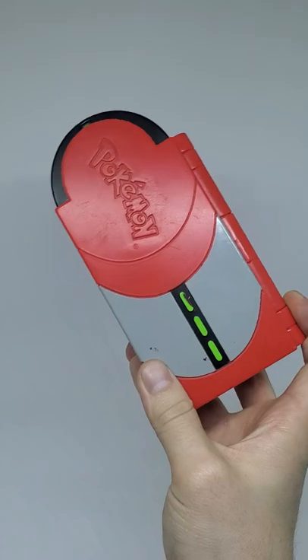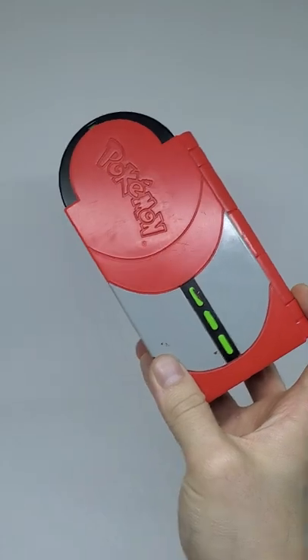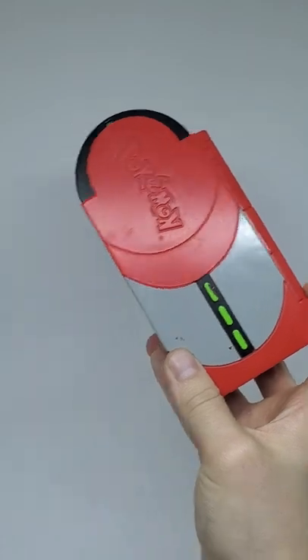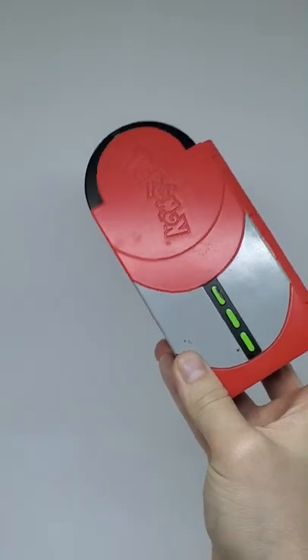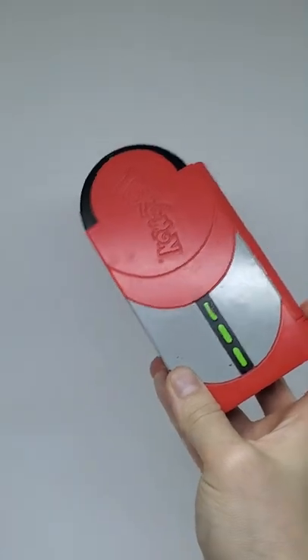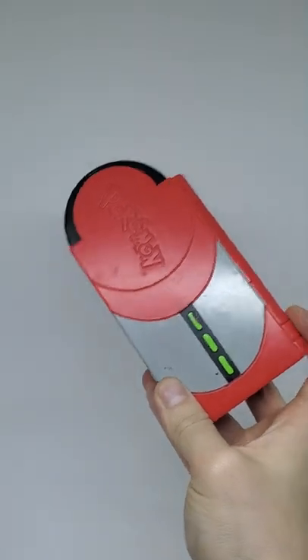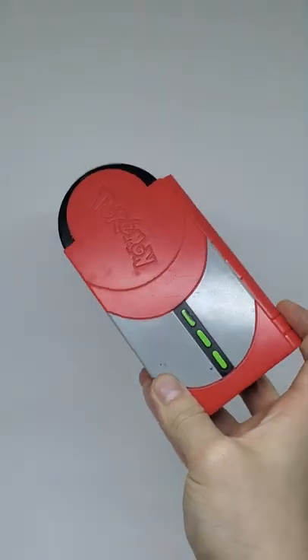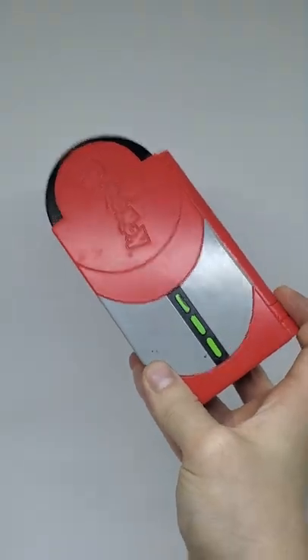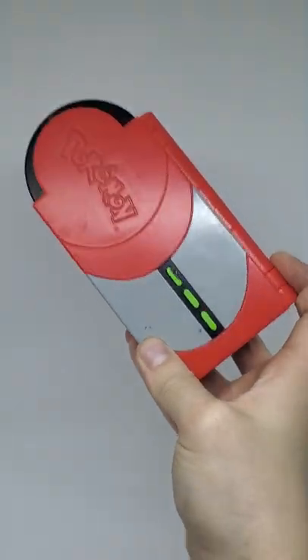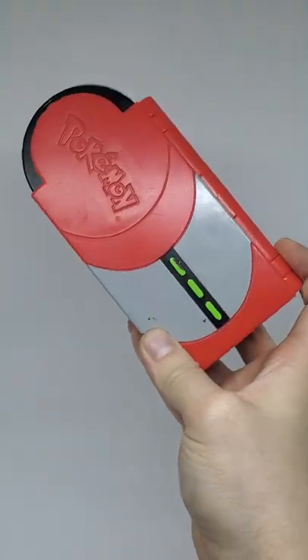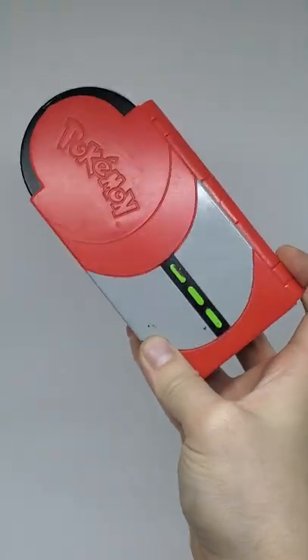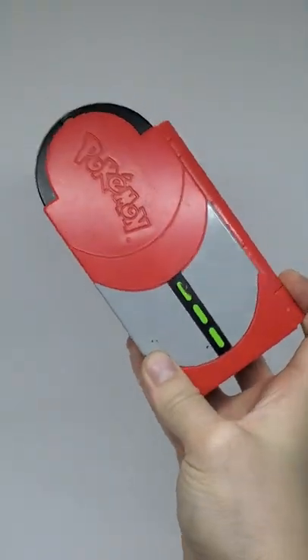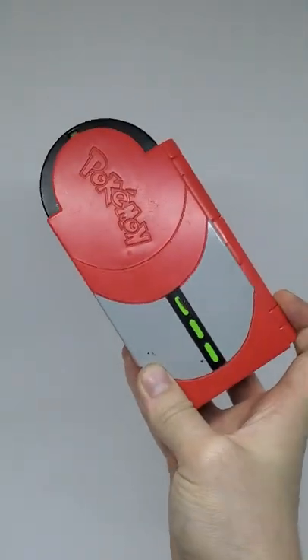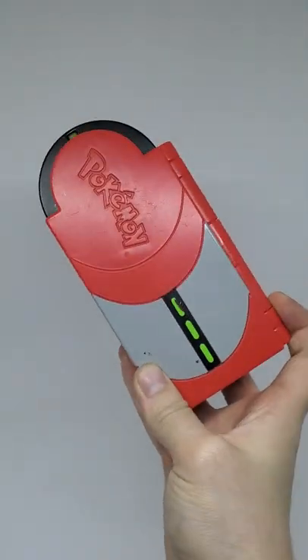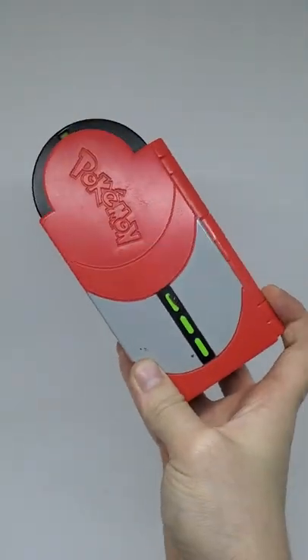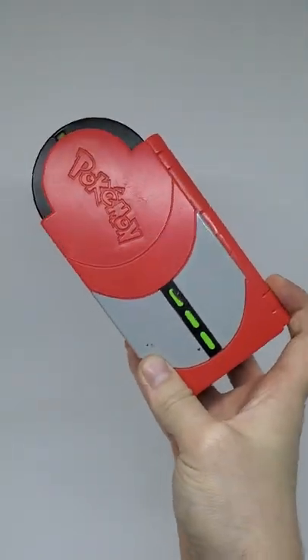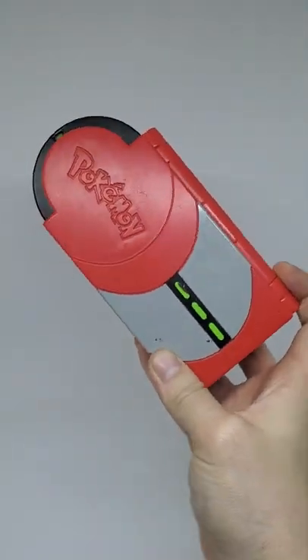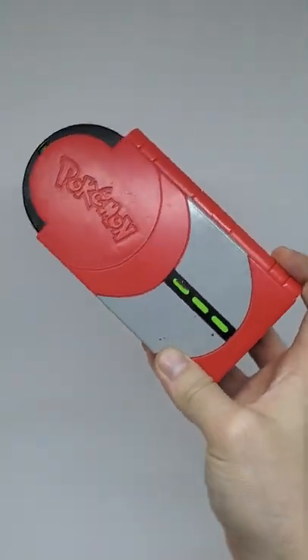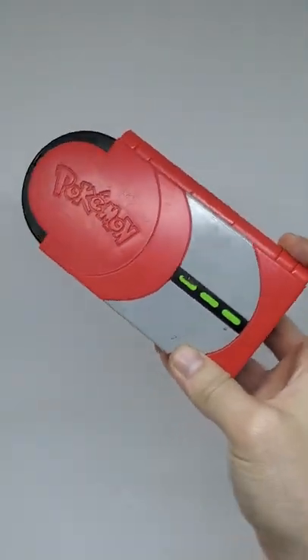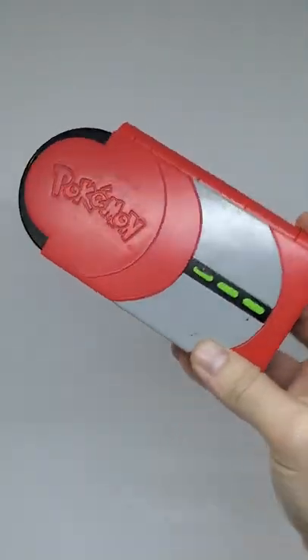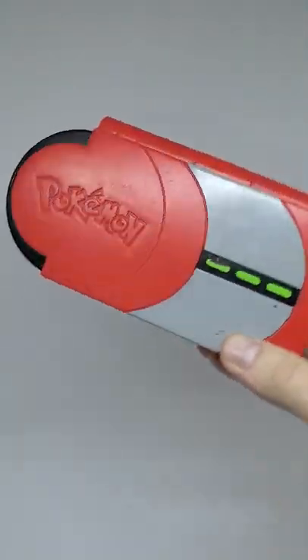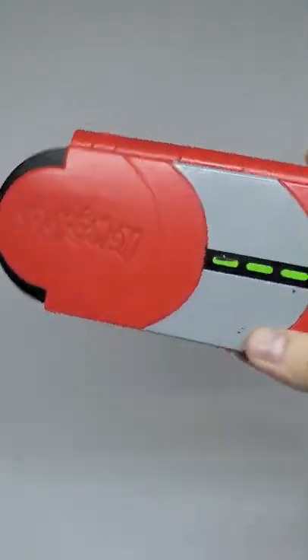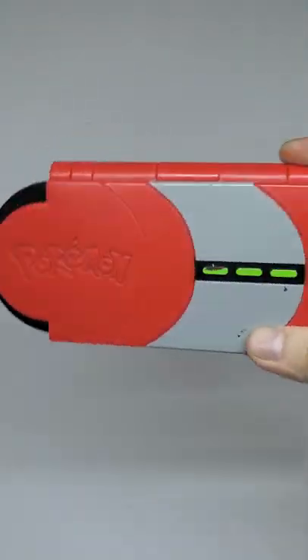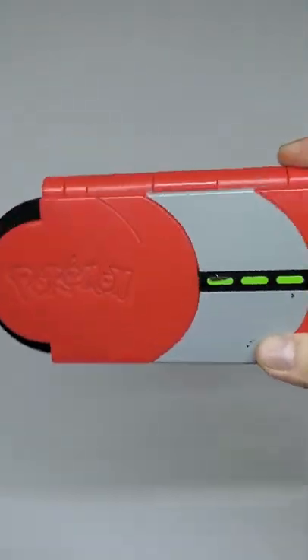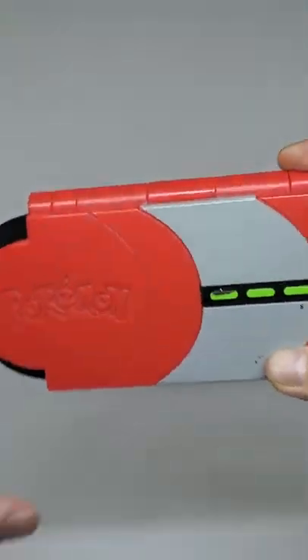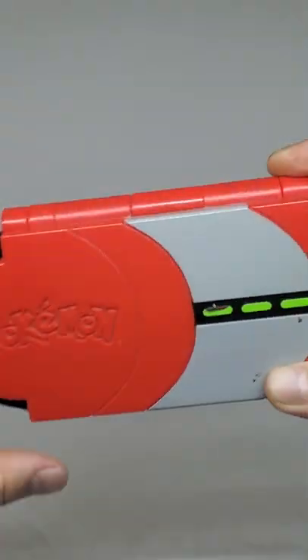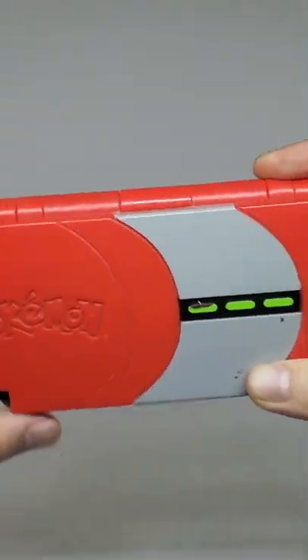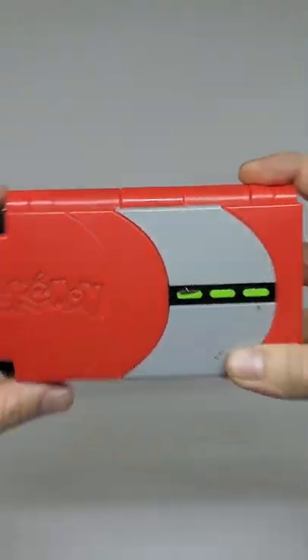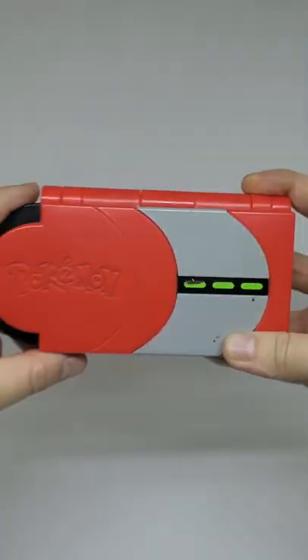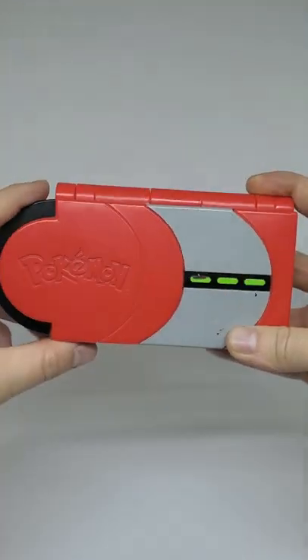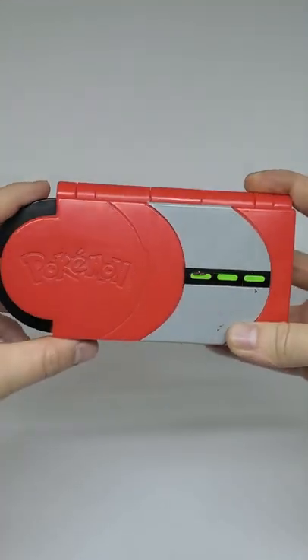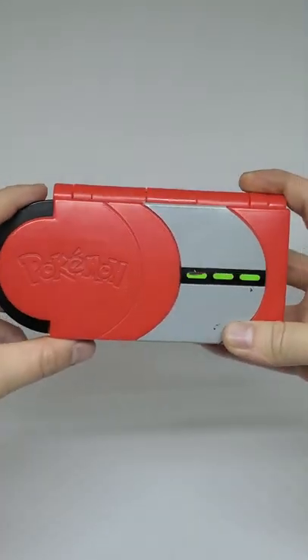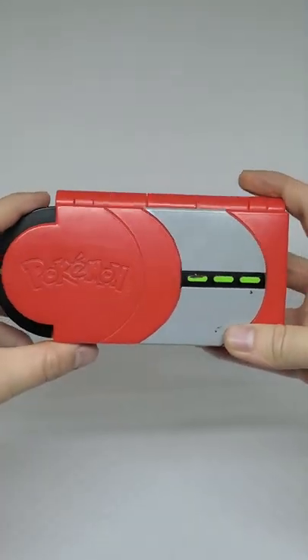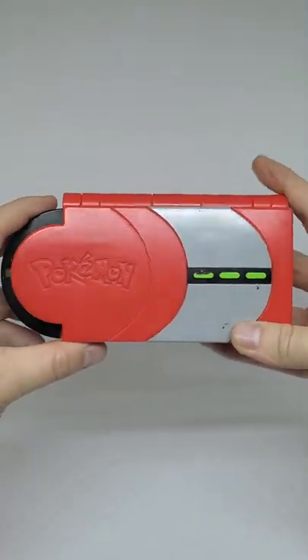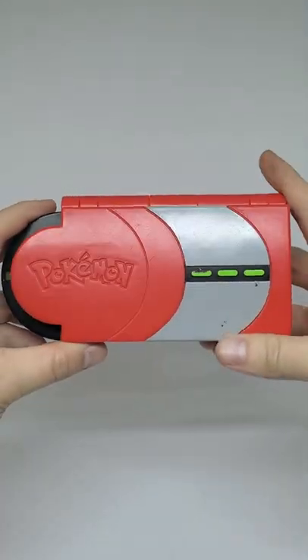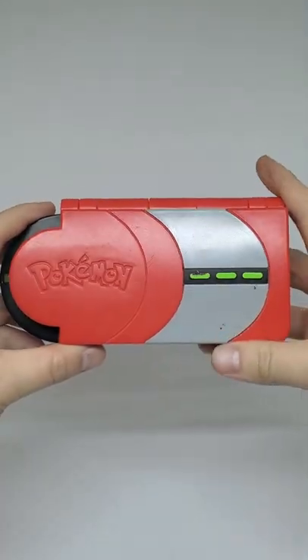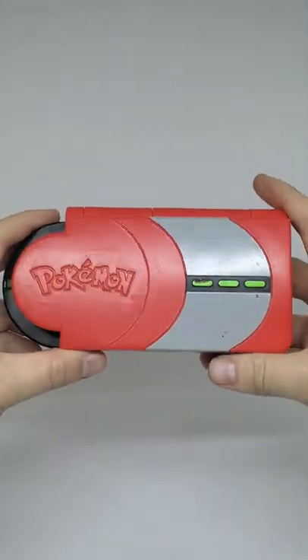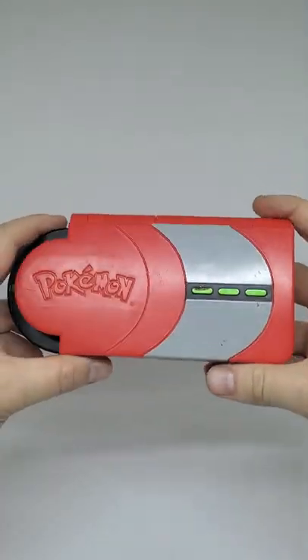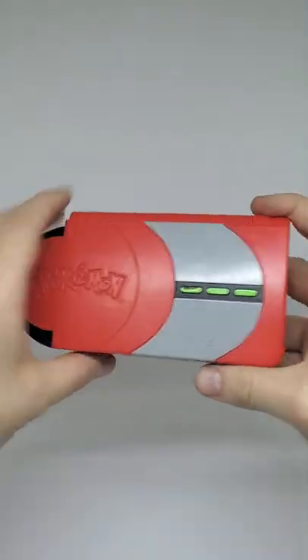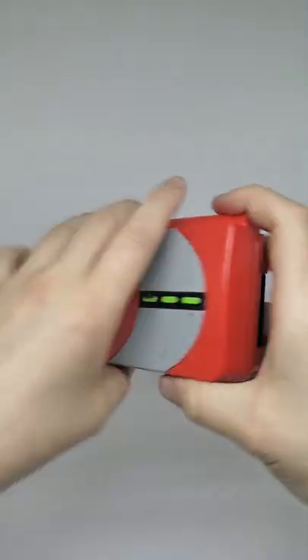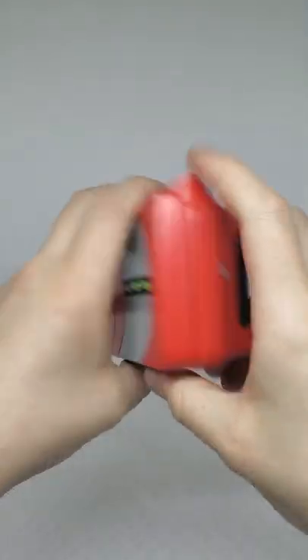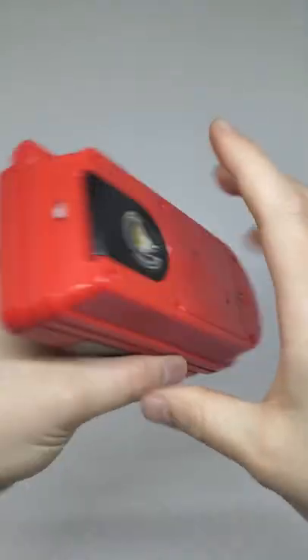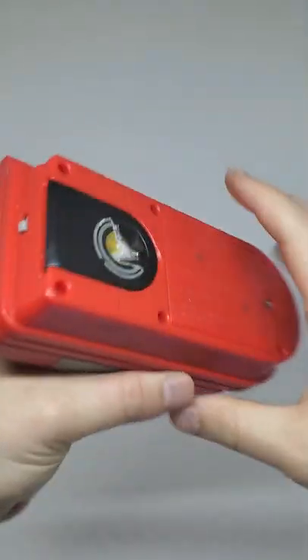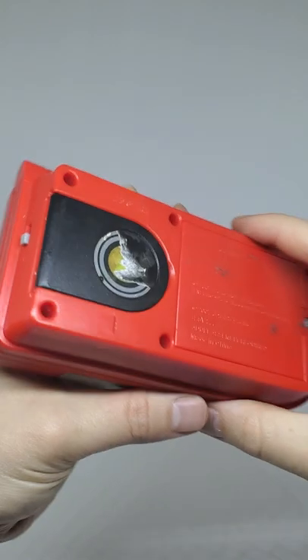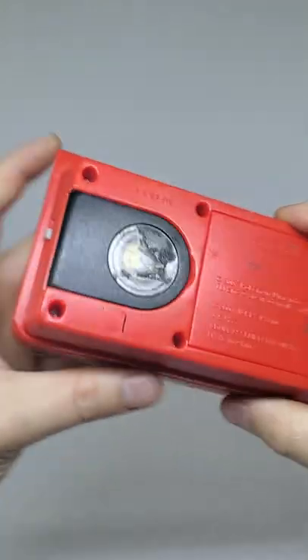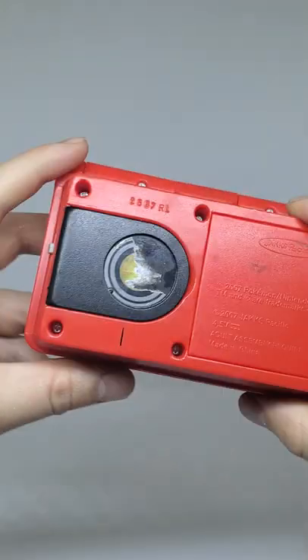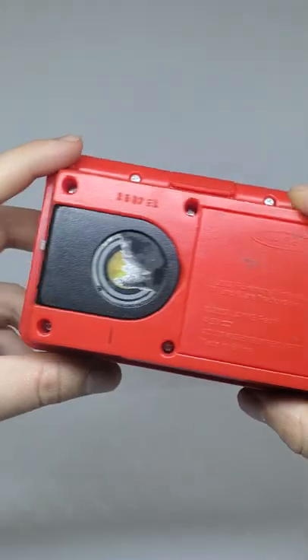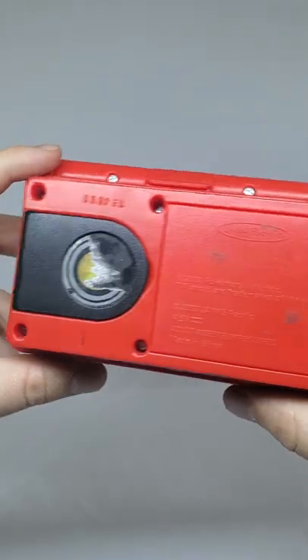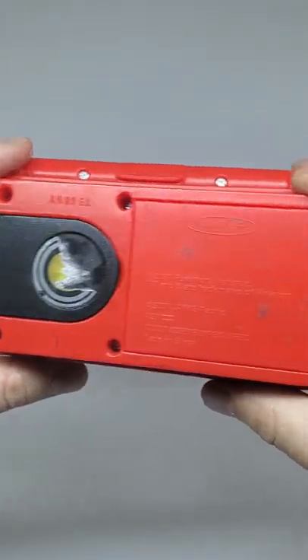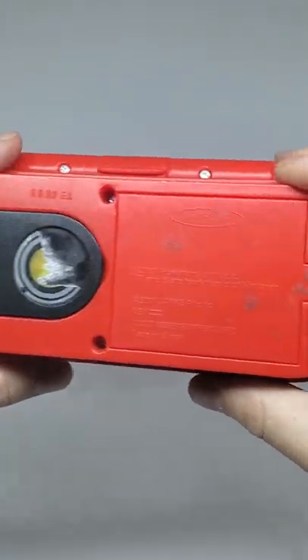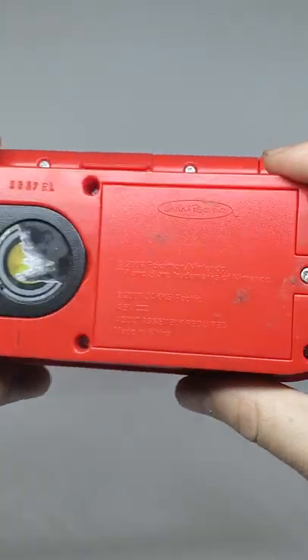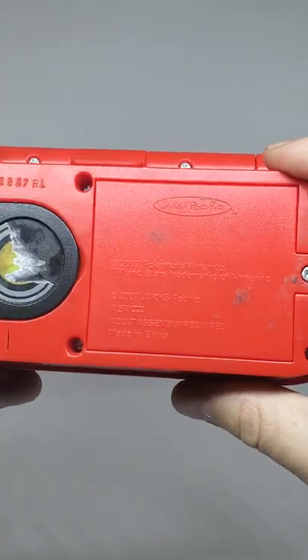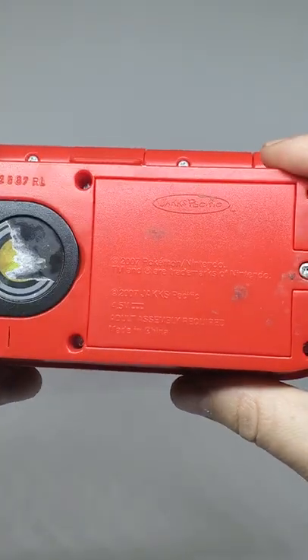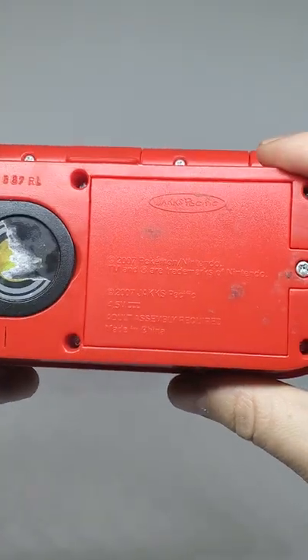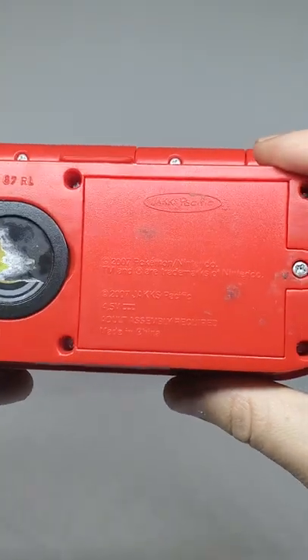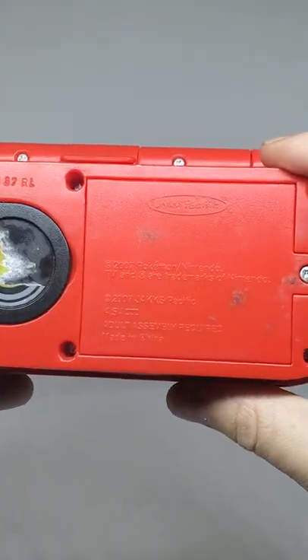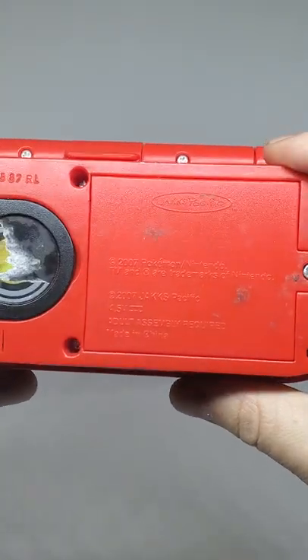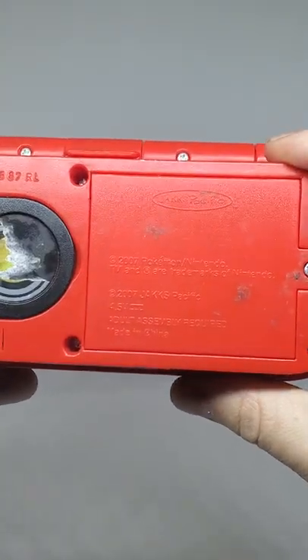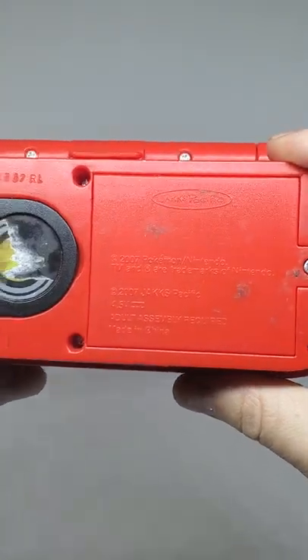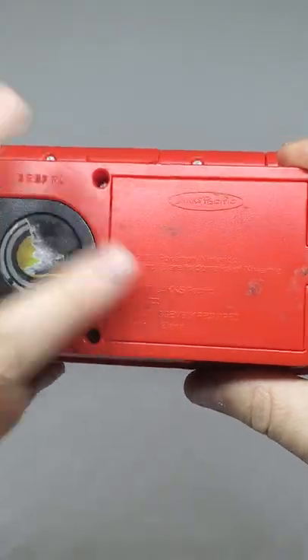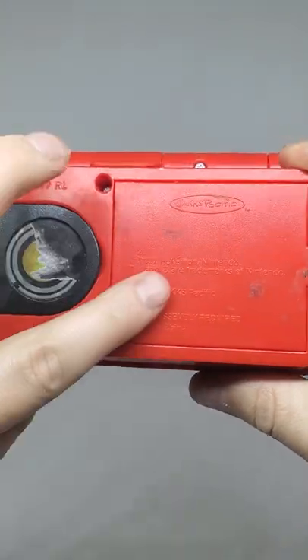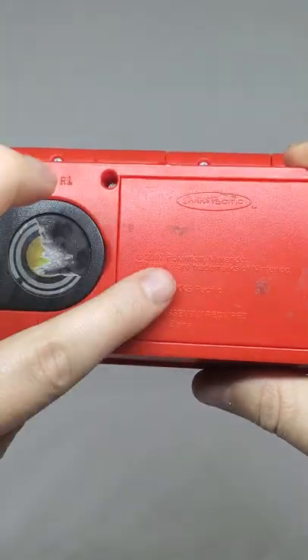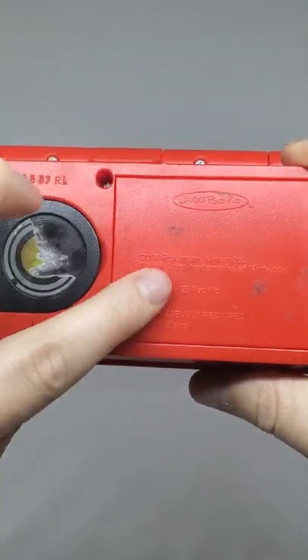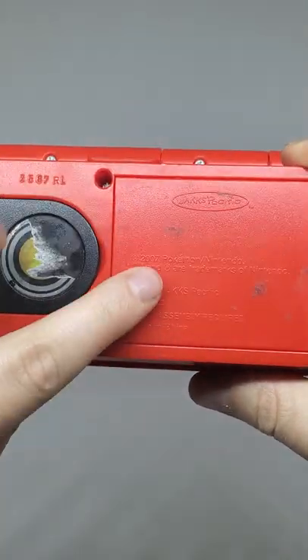What's up guys? Back with another thrift store find today. Wouldn't believe it, but I found another Pokédex. We're getting closer to that base set original Pokédex I had as a kid.